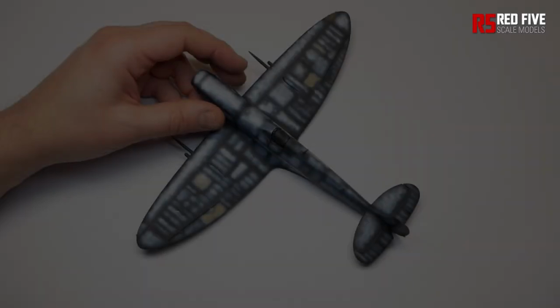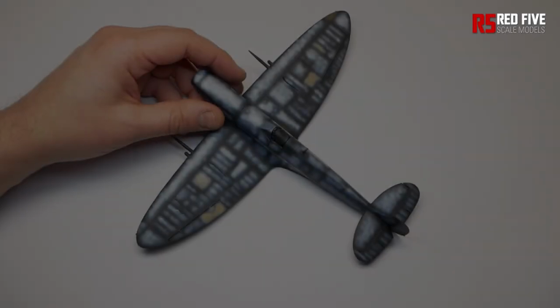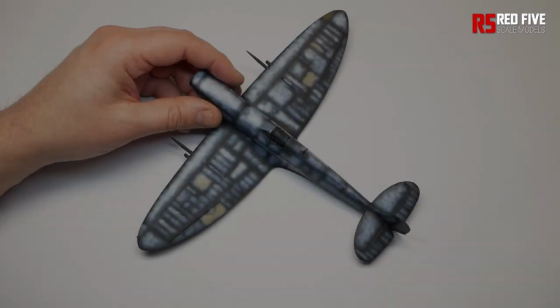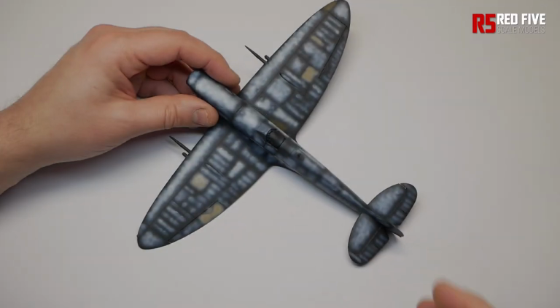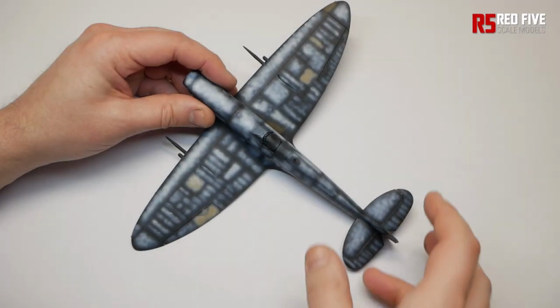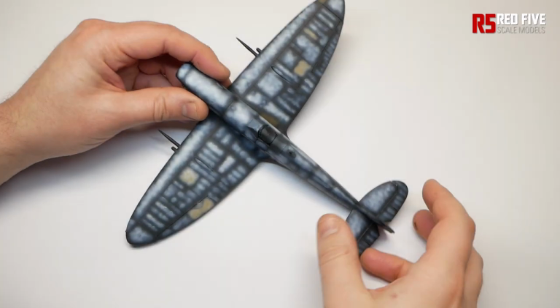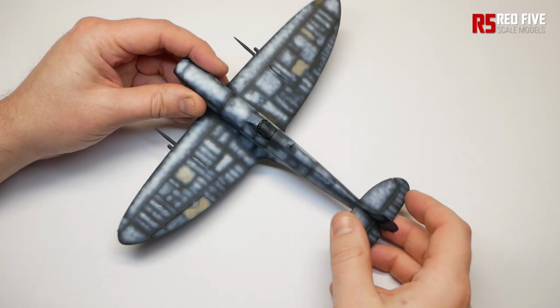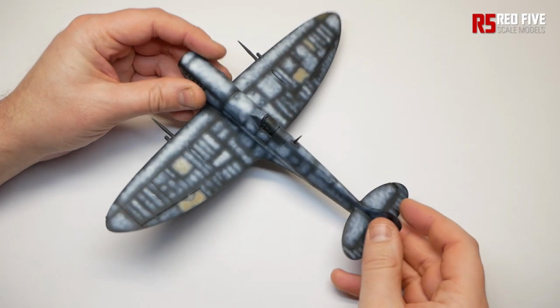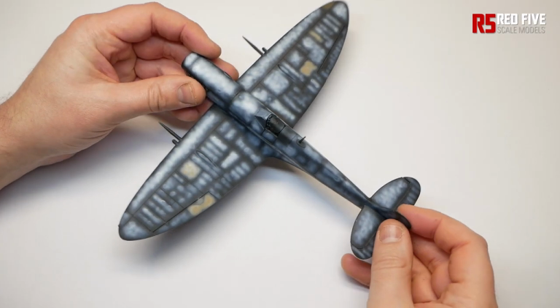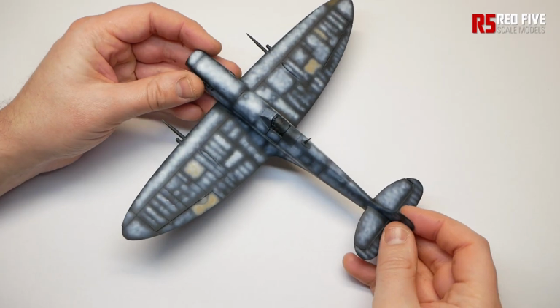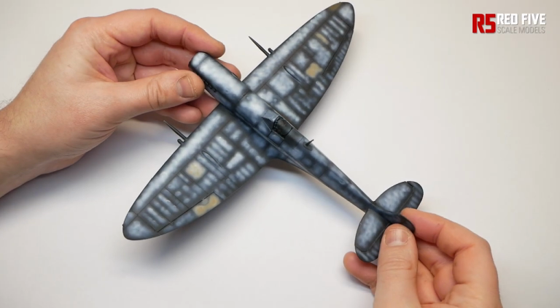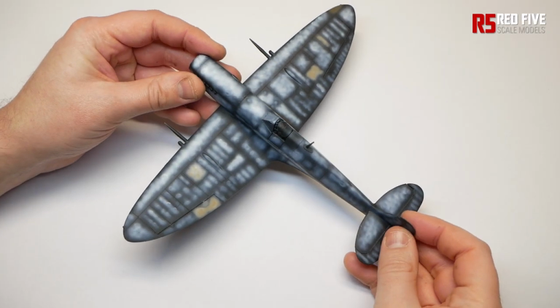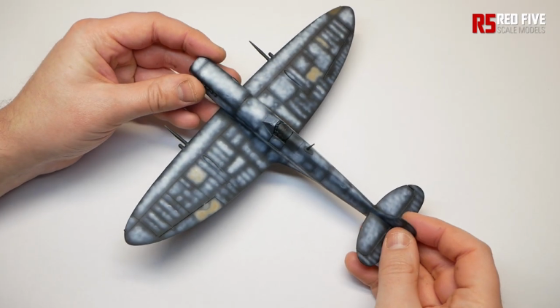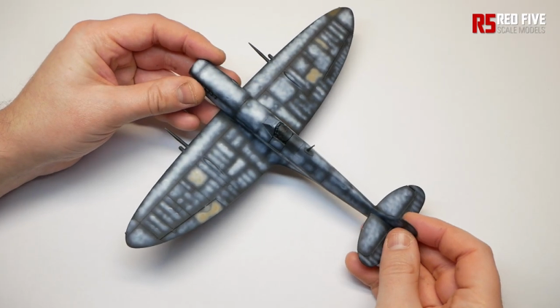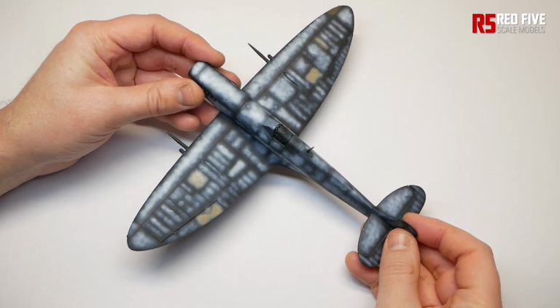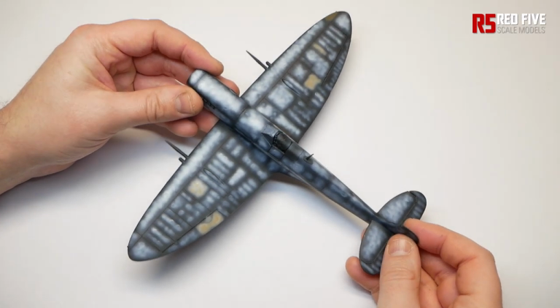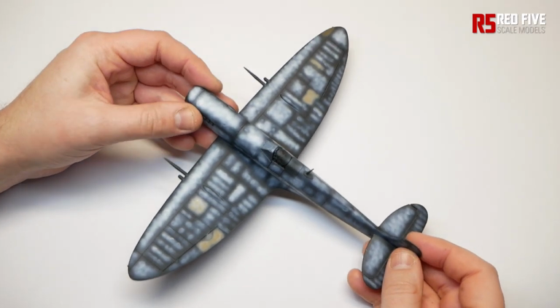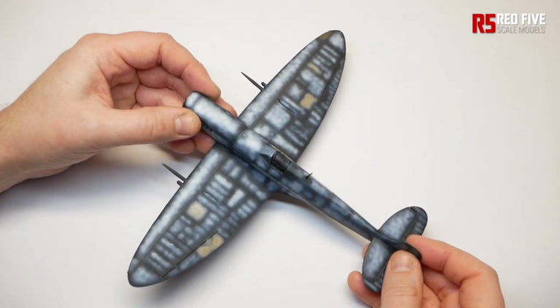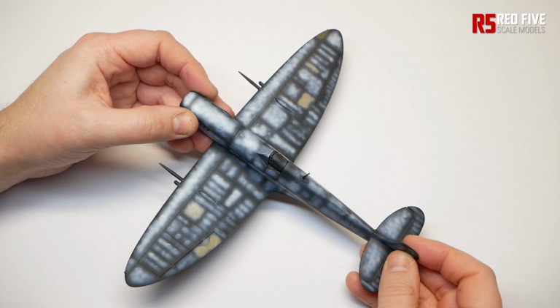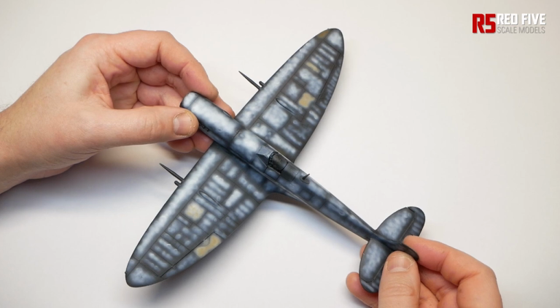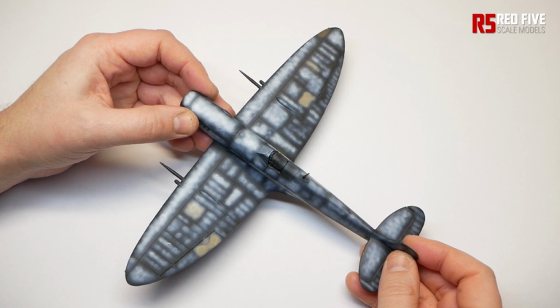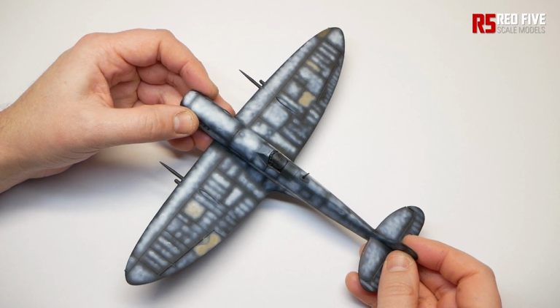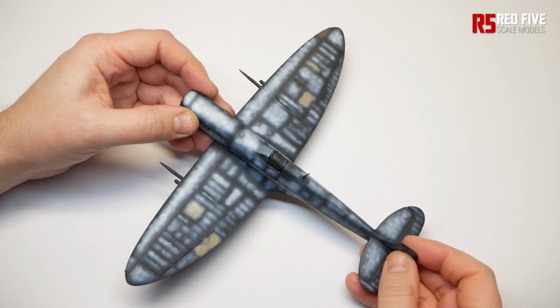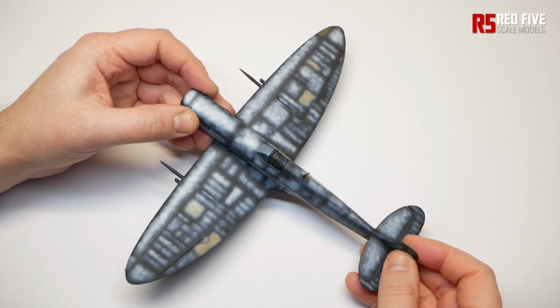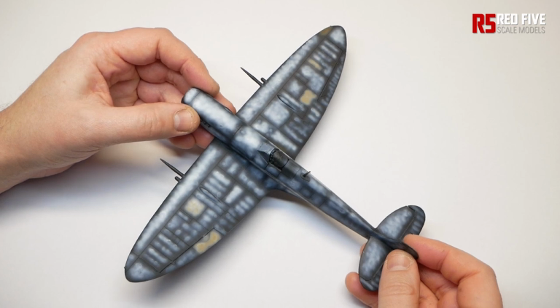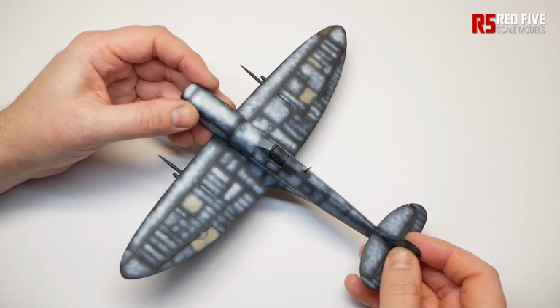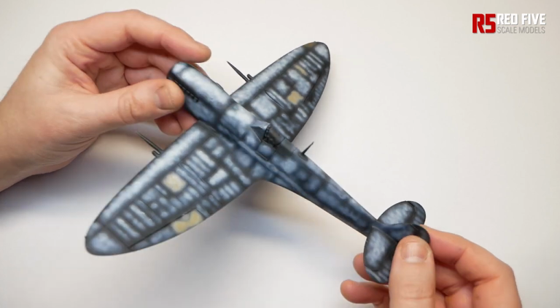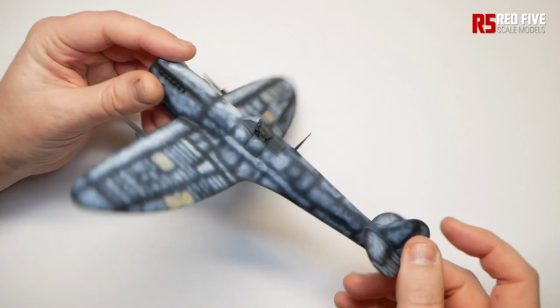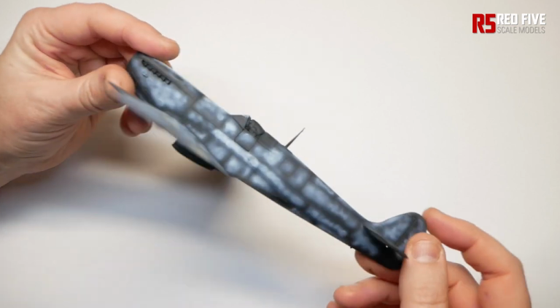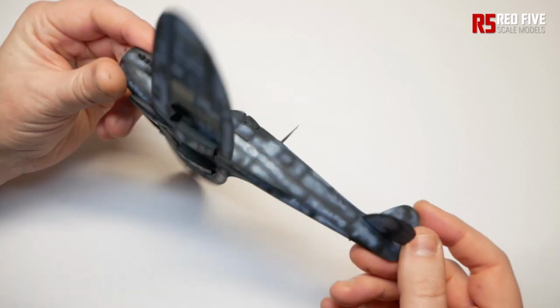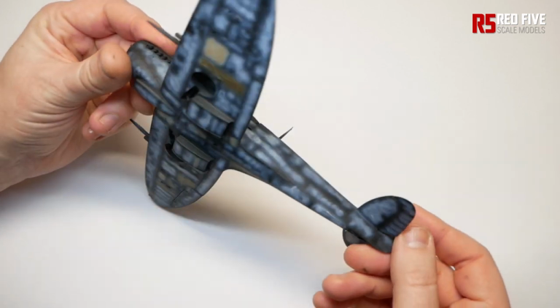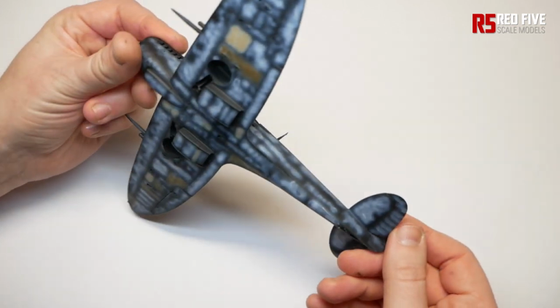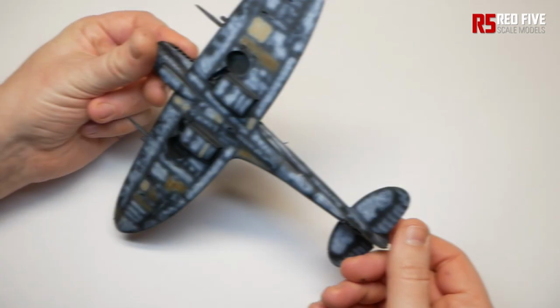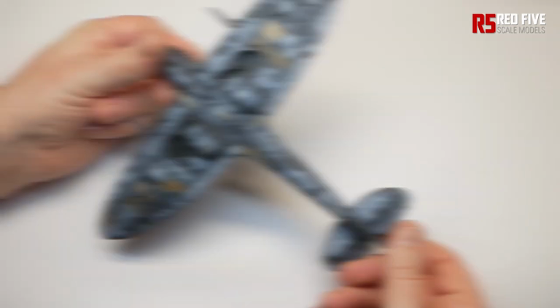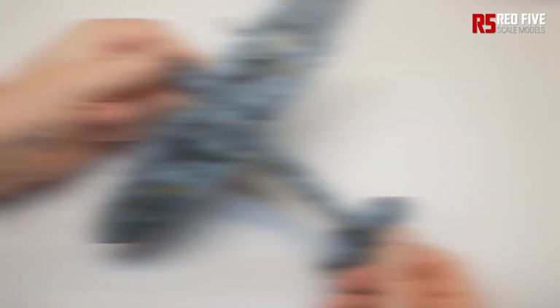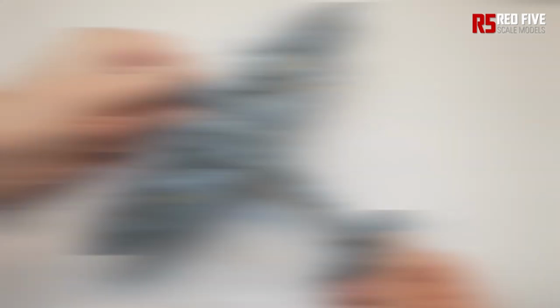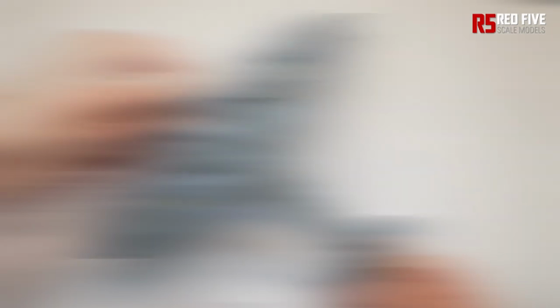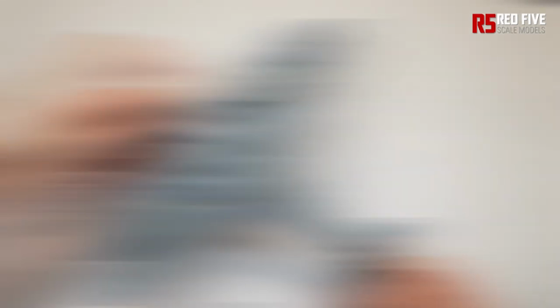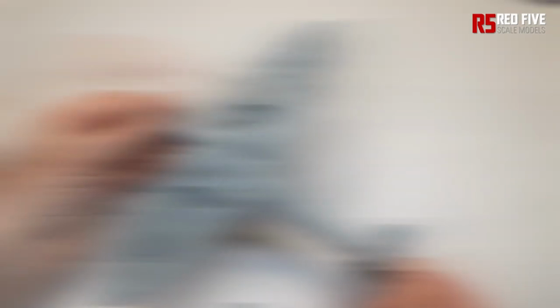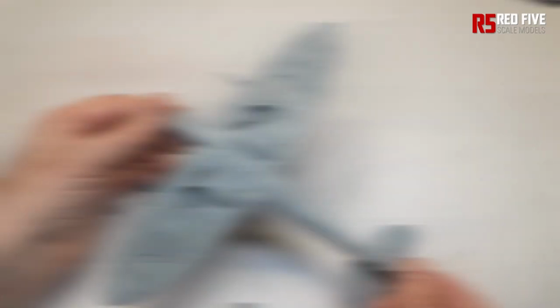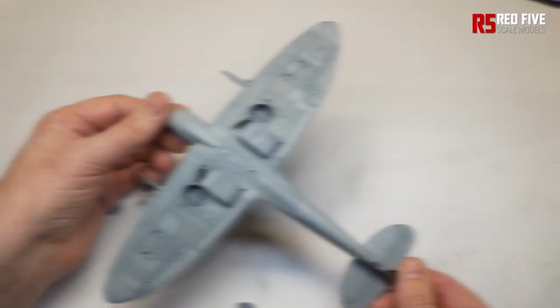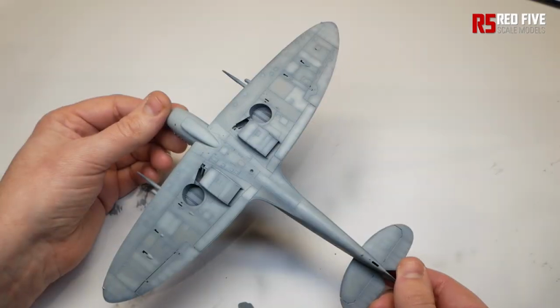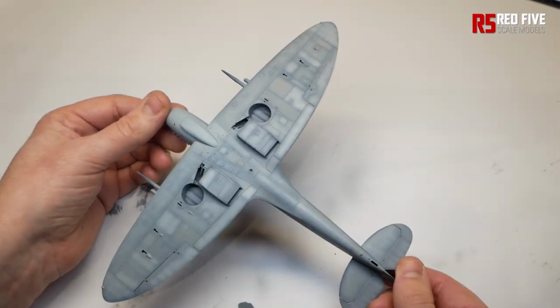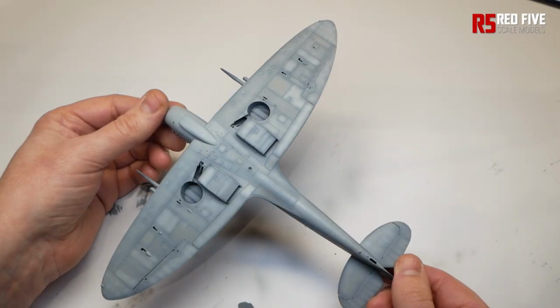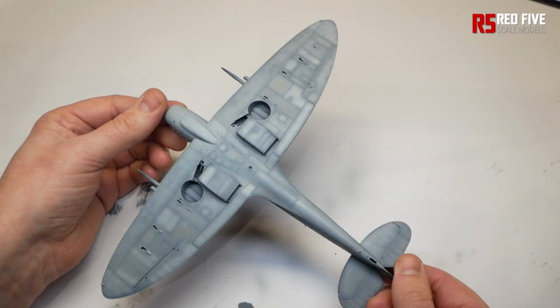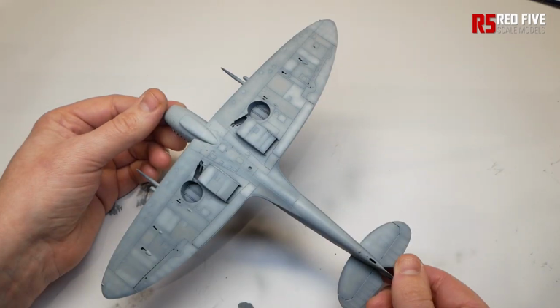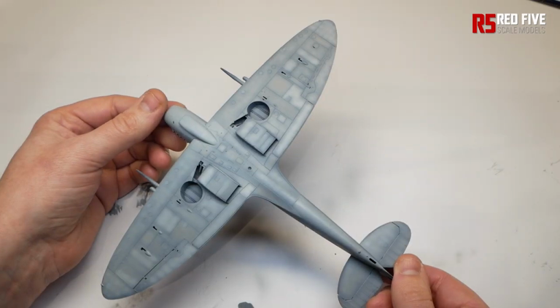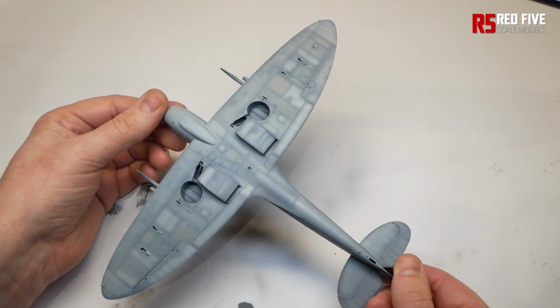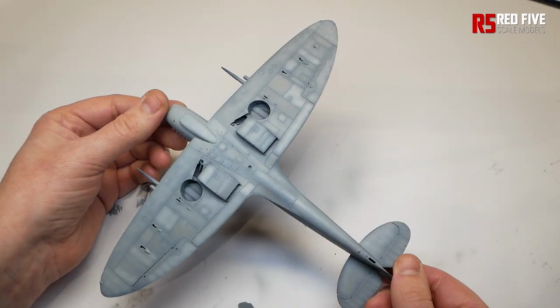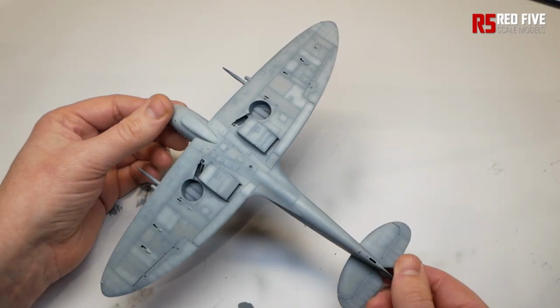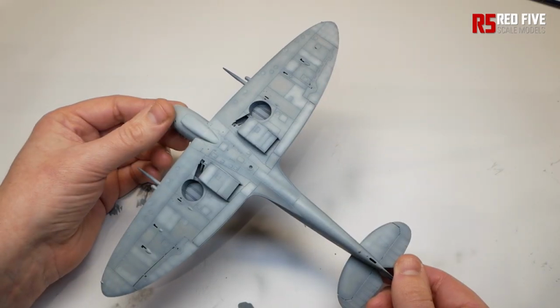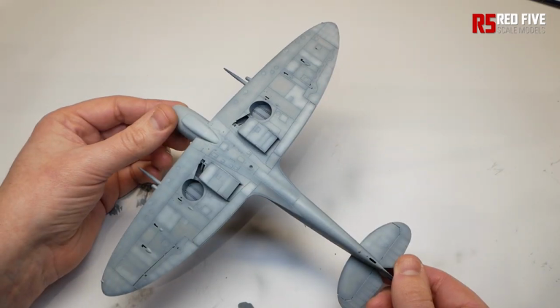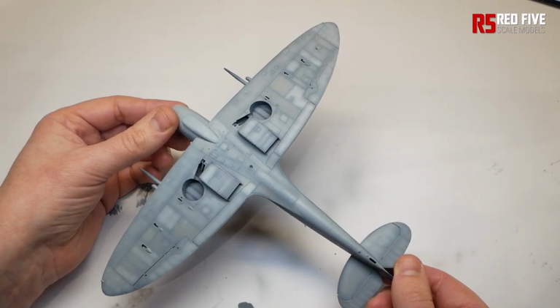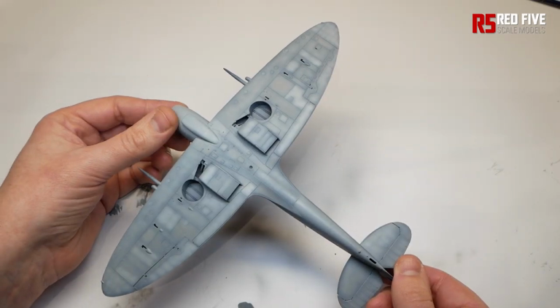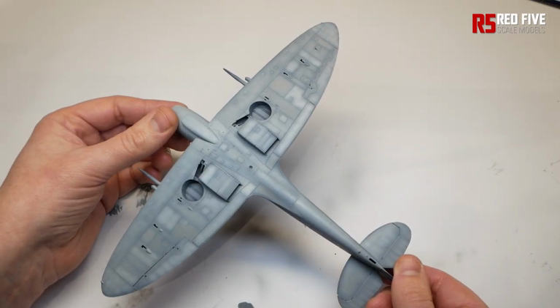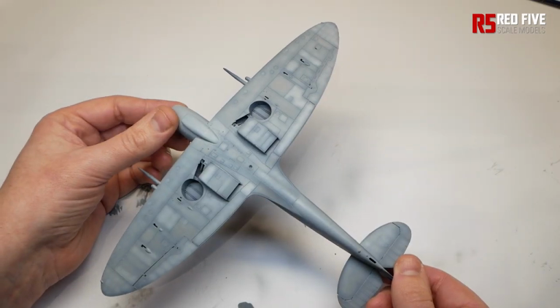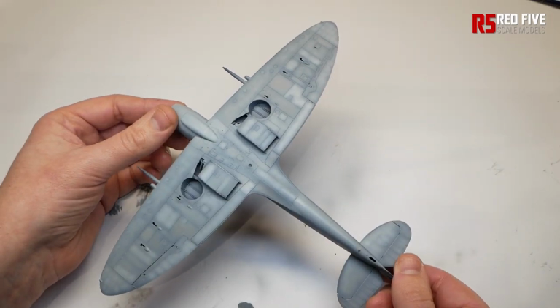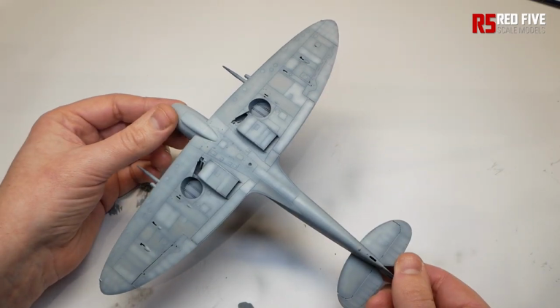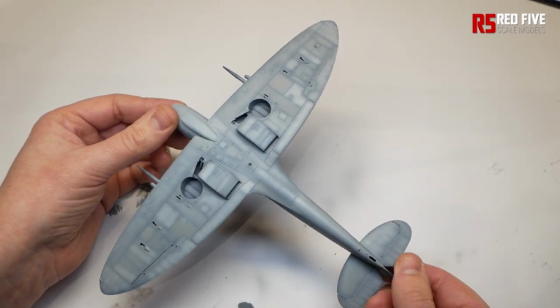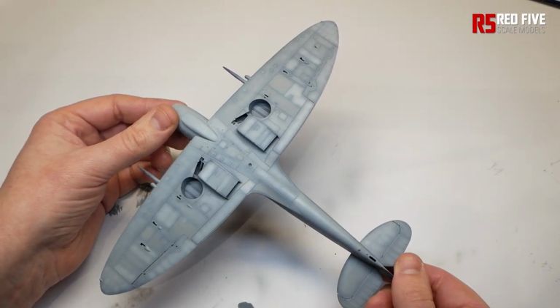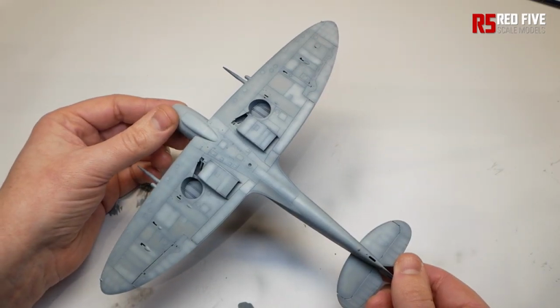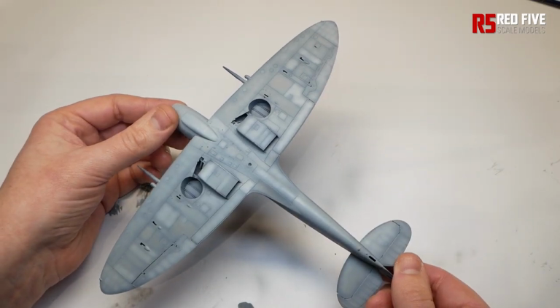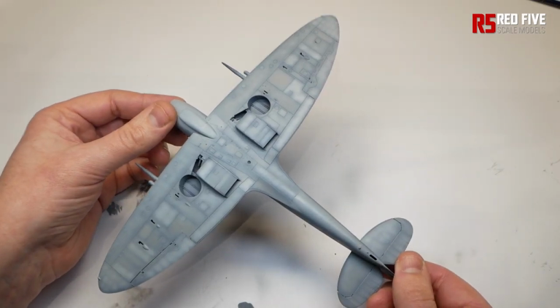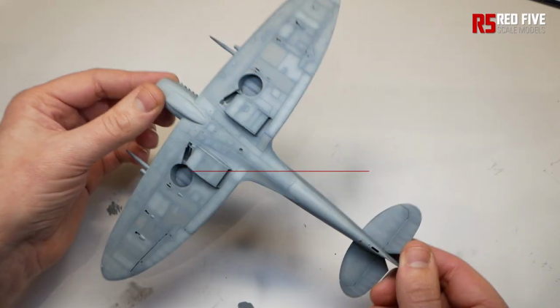Coming up, I'm going to show you how to take advantage of all the lovely pre-shading you've done and create a weathered surface with some very nice panel lines and fading.